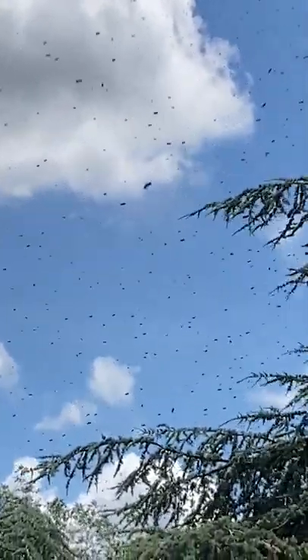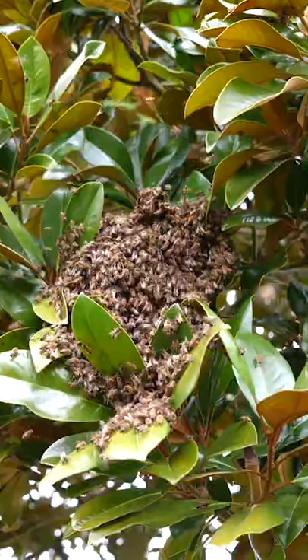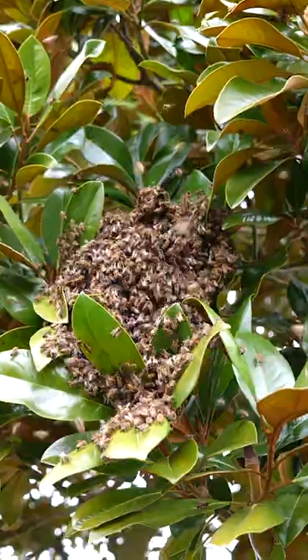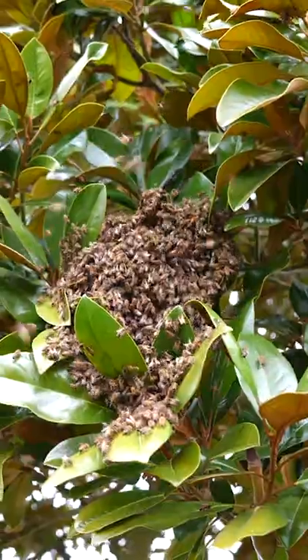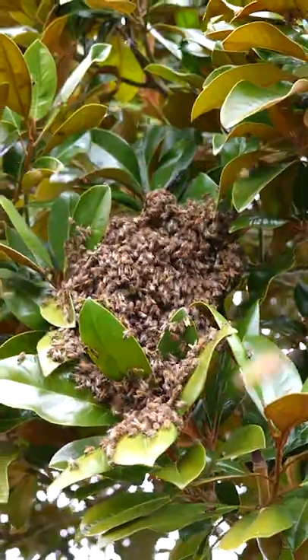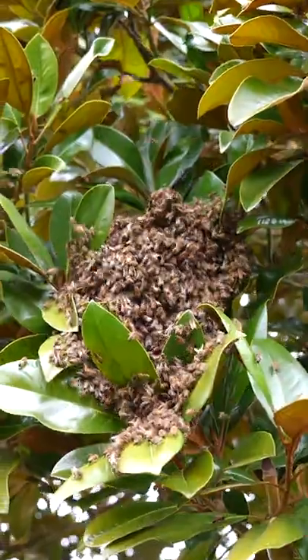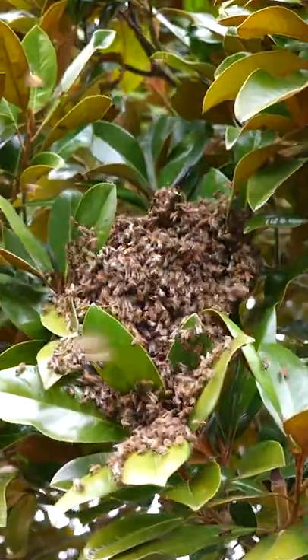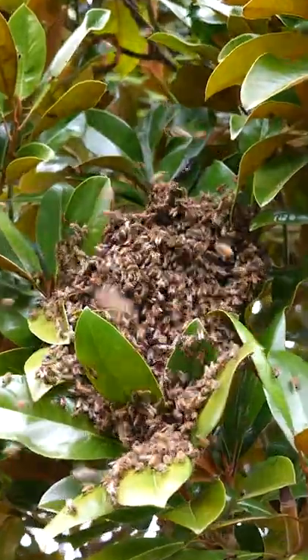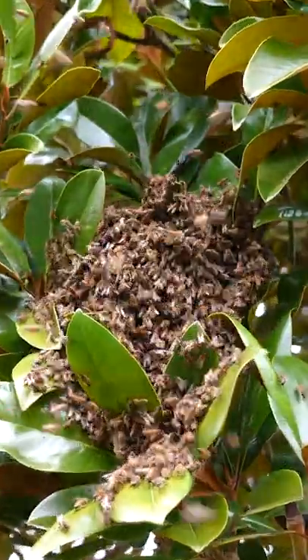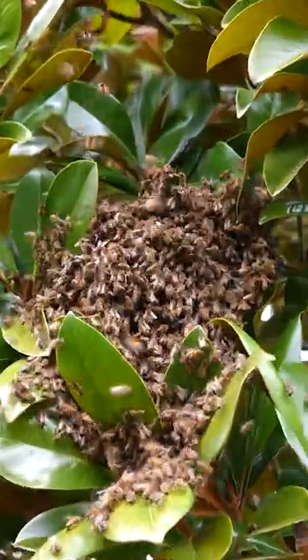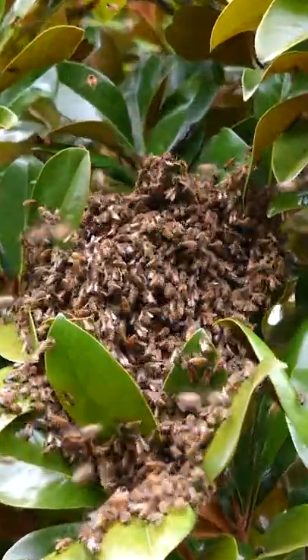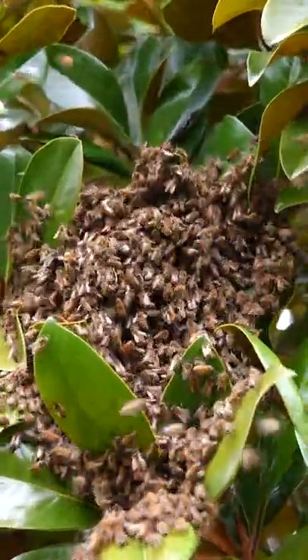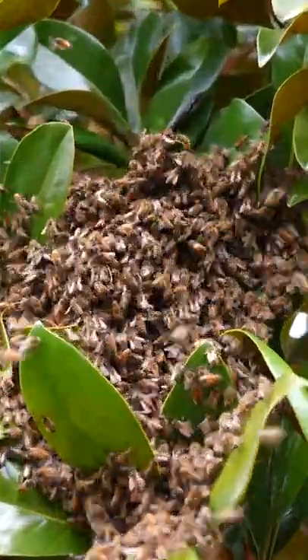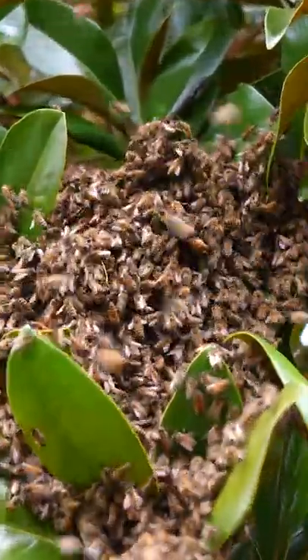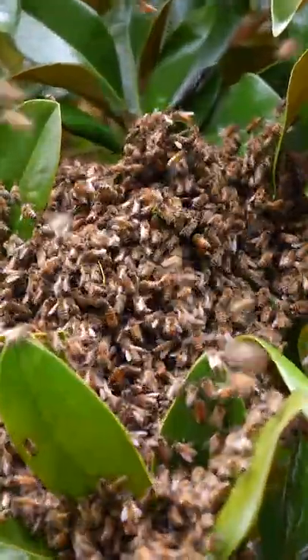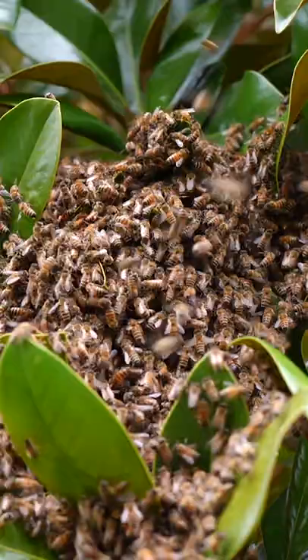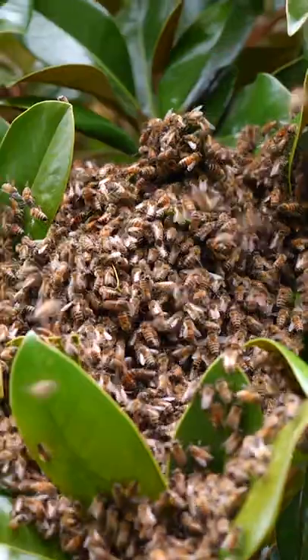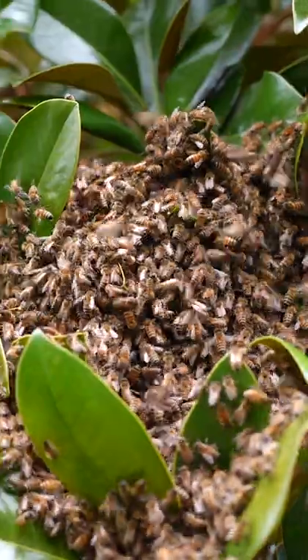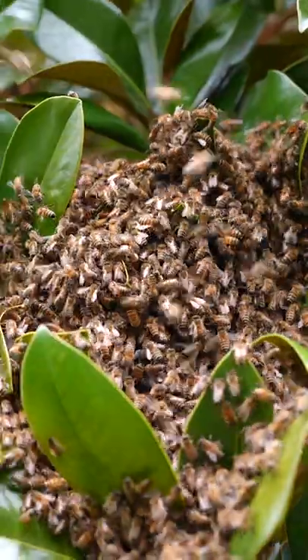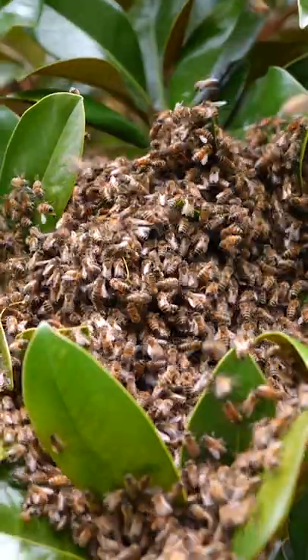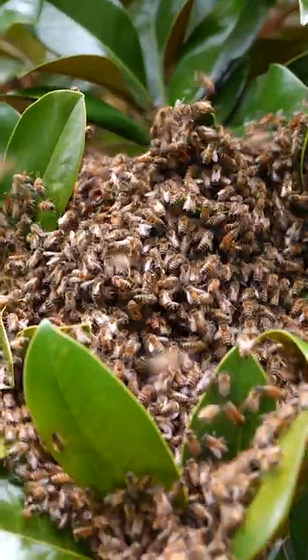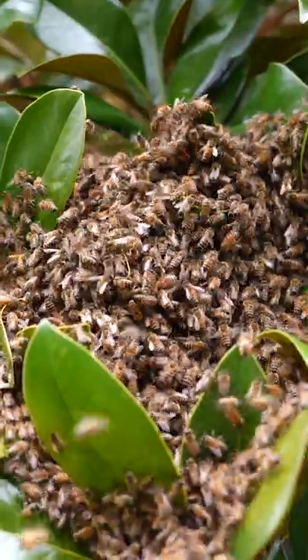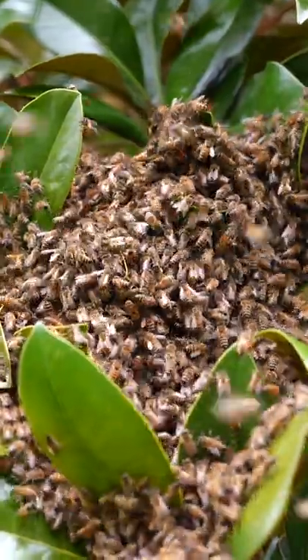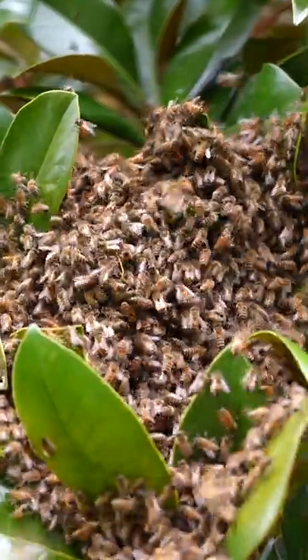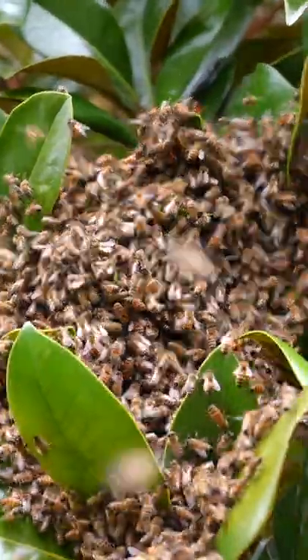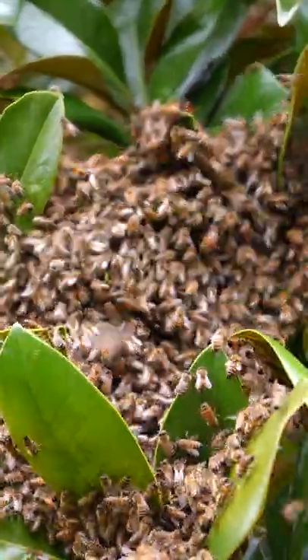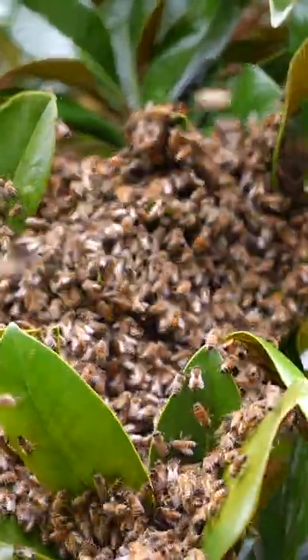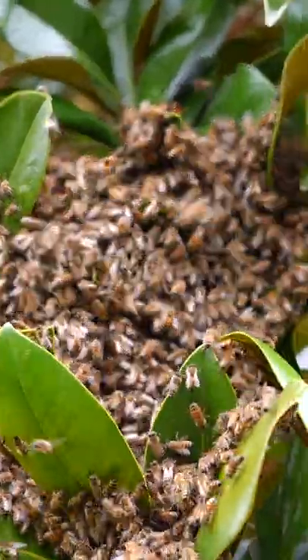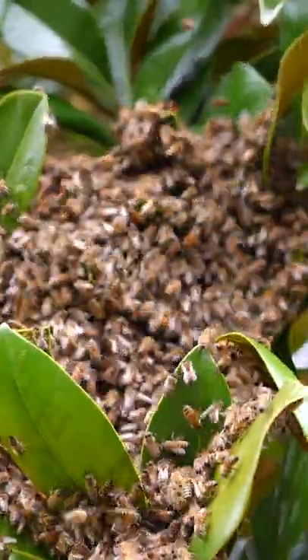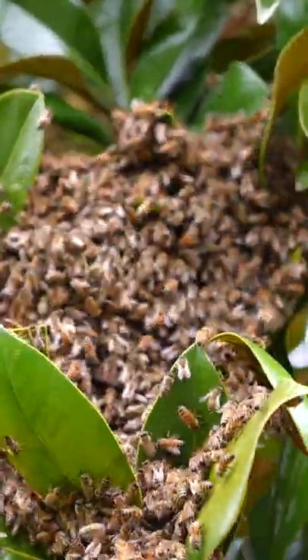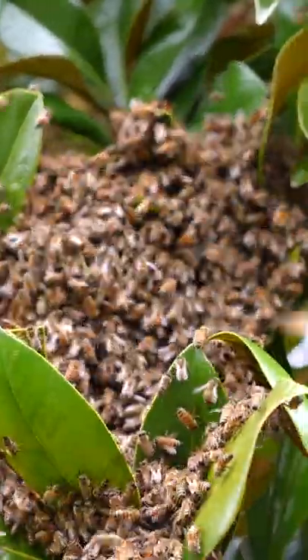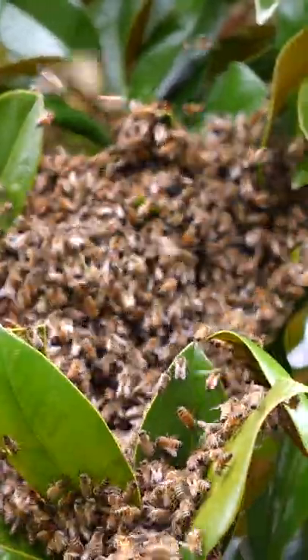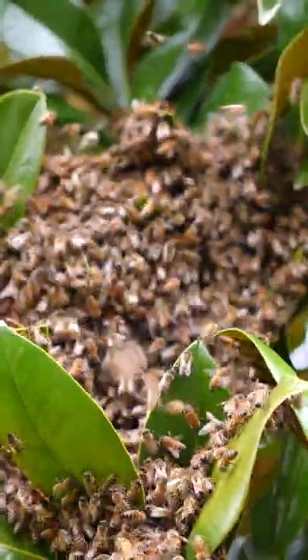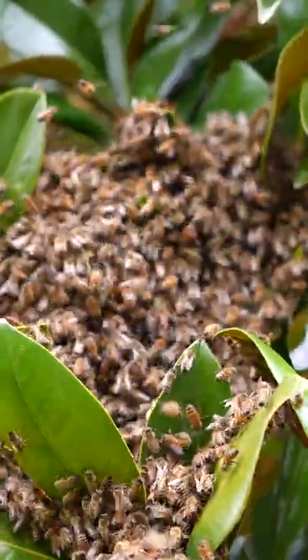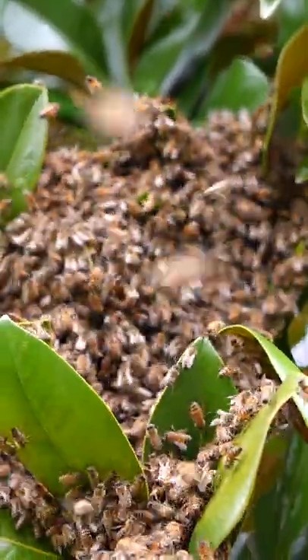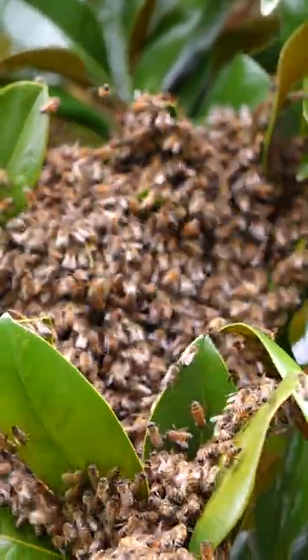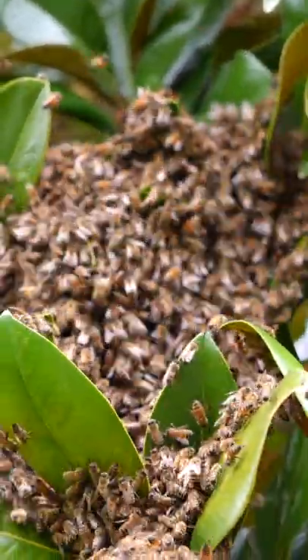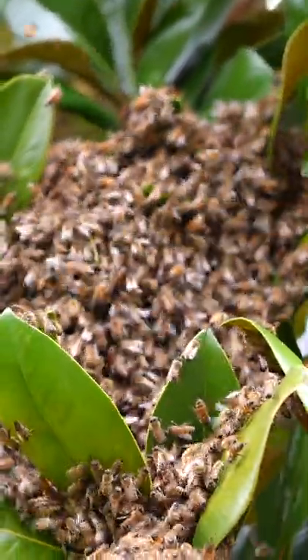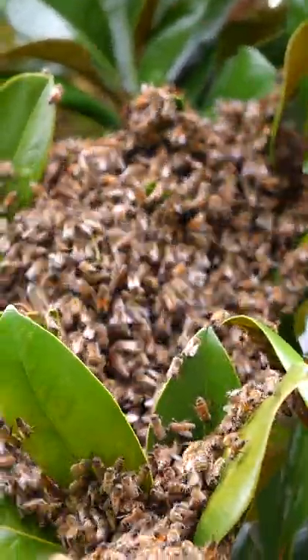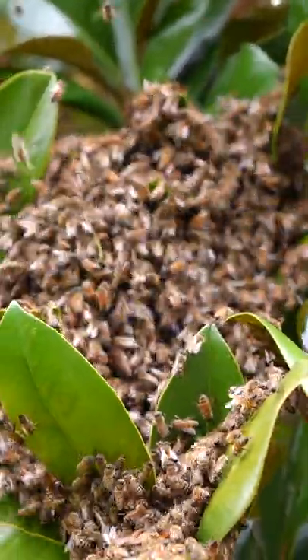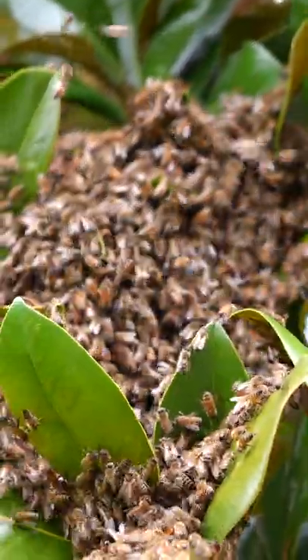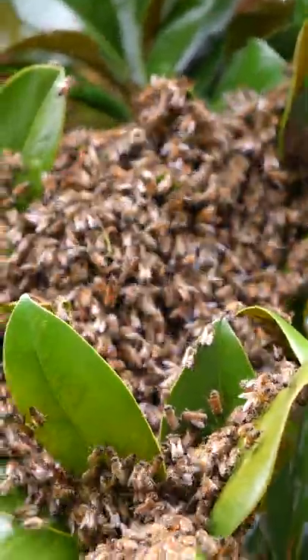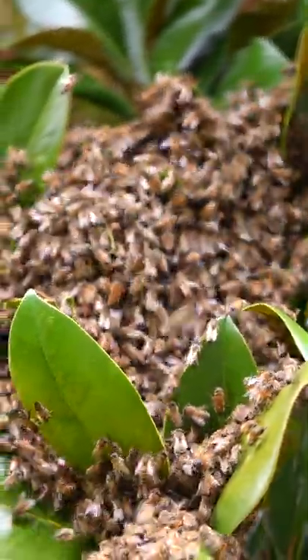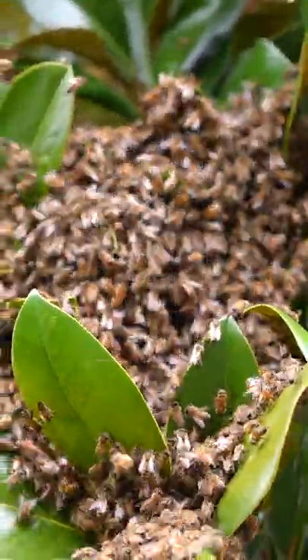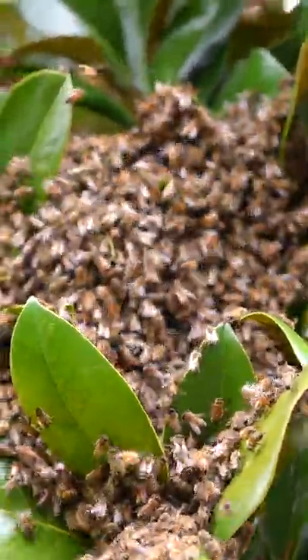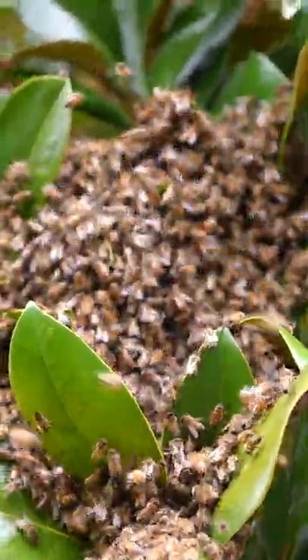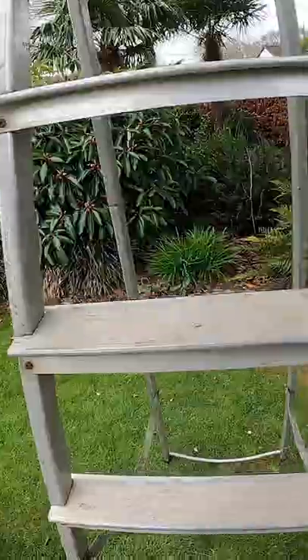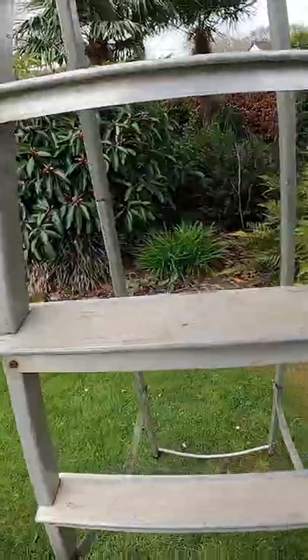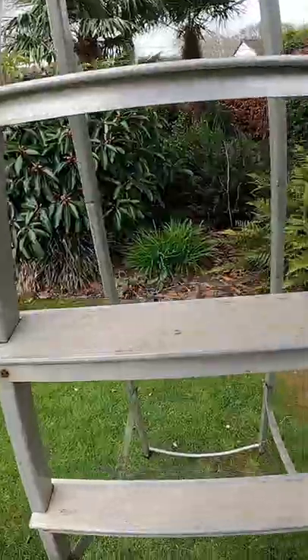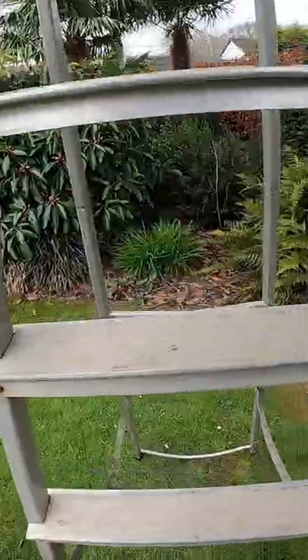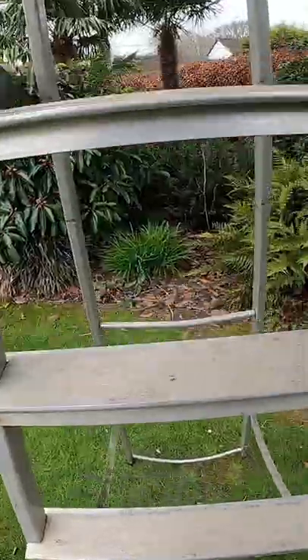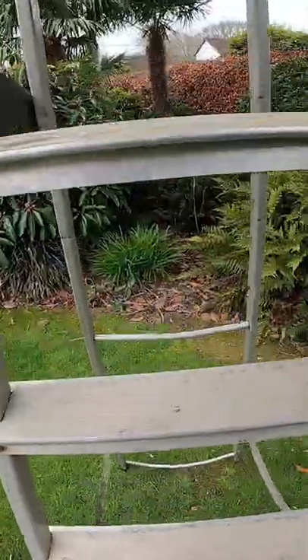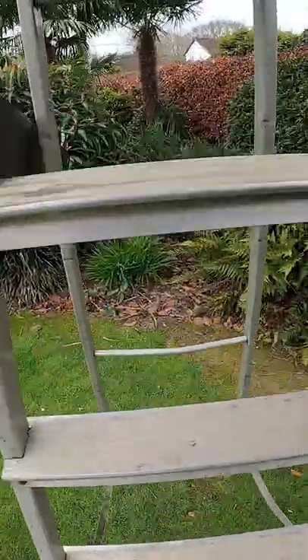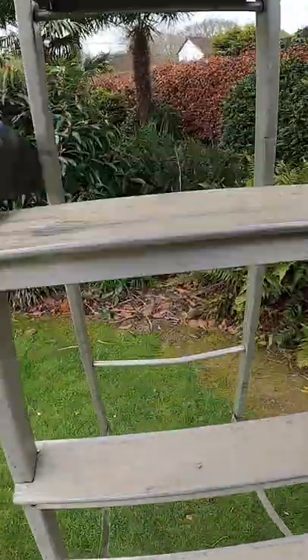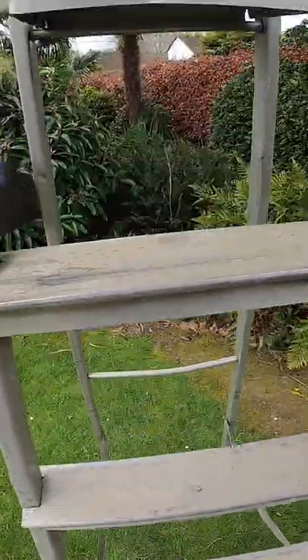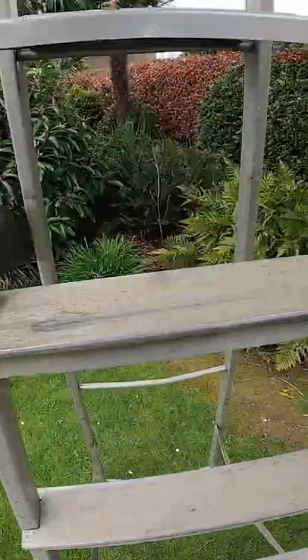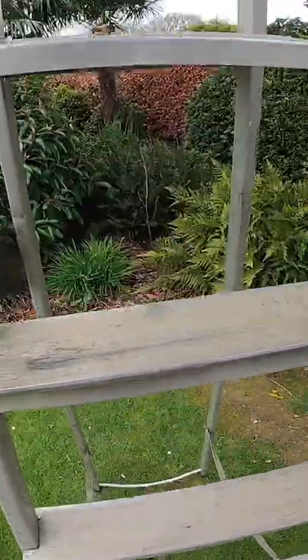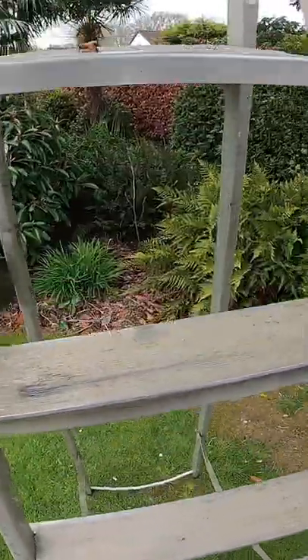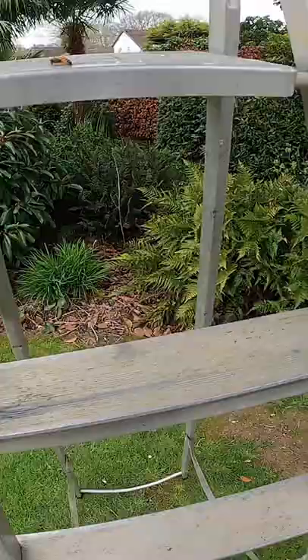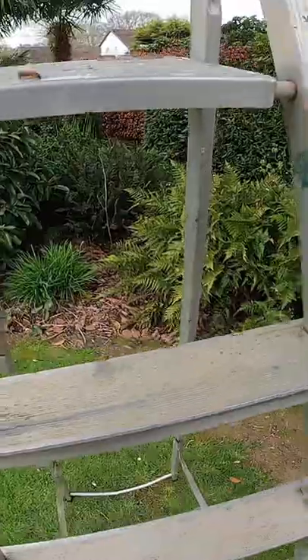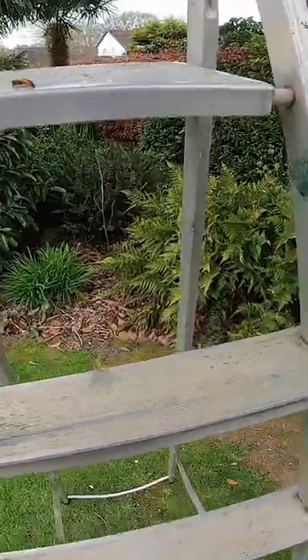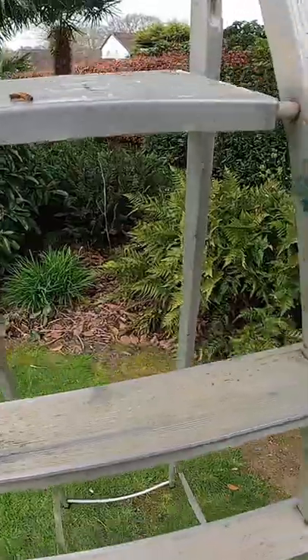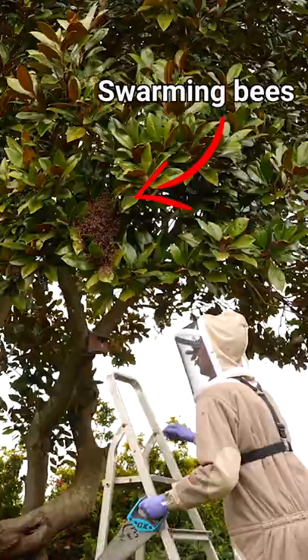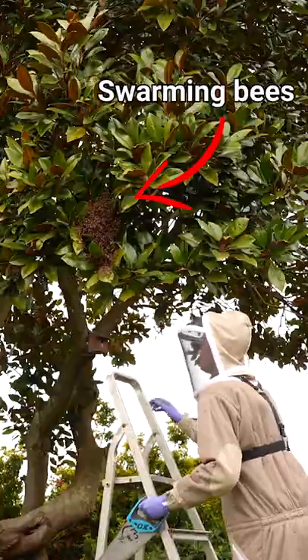They often bunch around a tree before they then decide on their new home. And if you get lucky, you can catch them before they are lost.